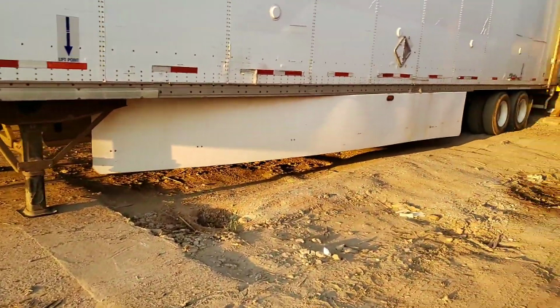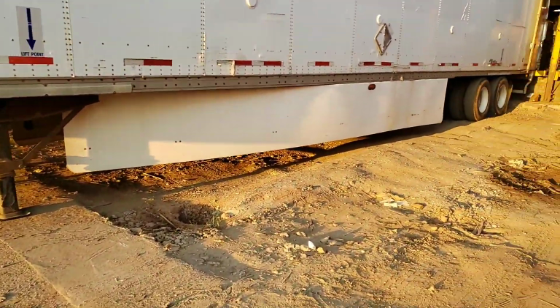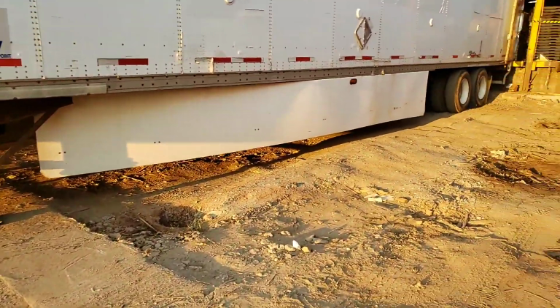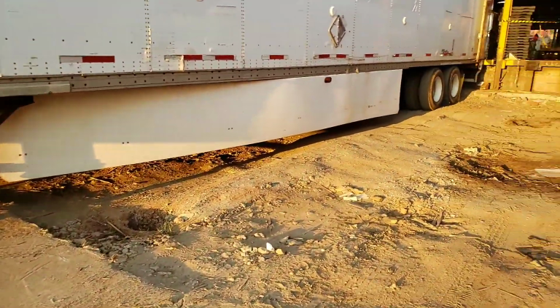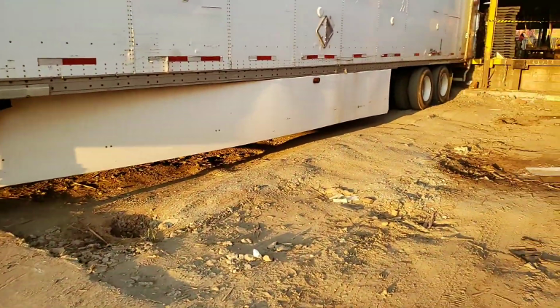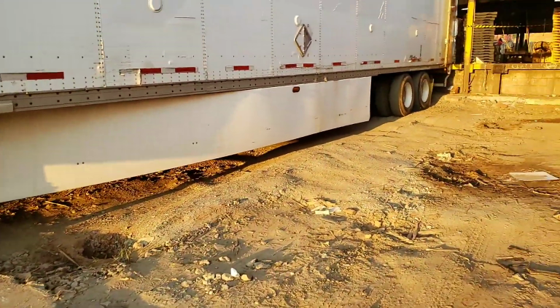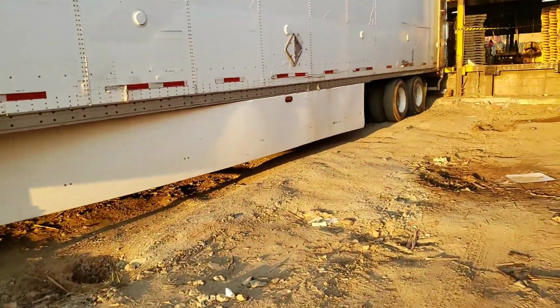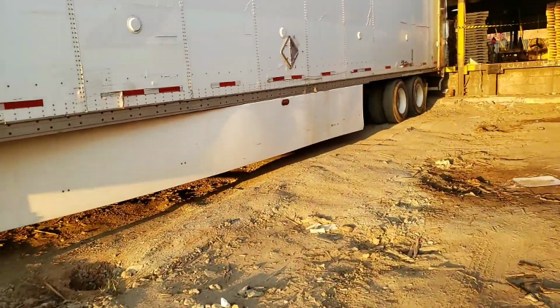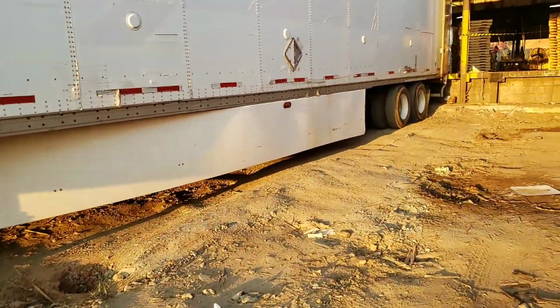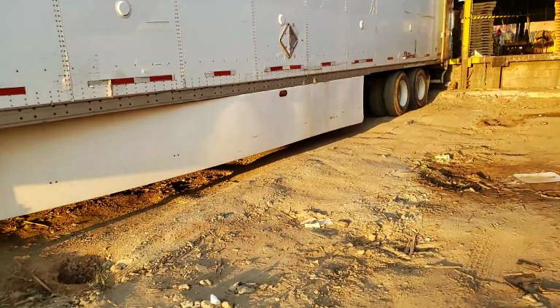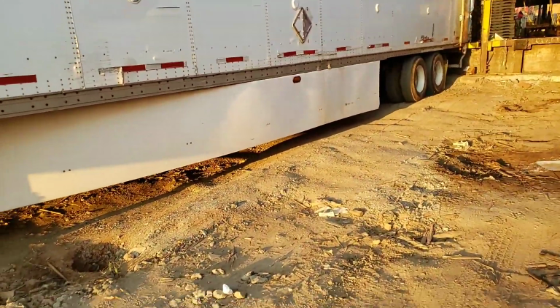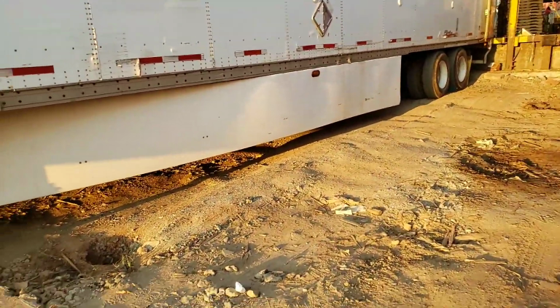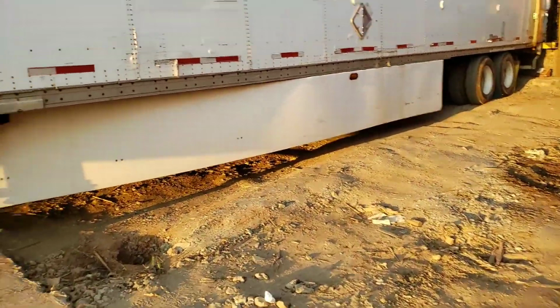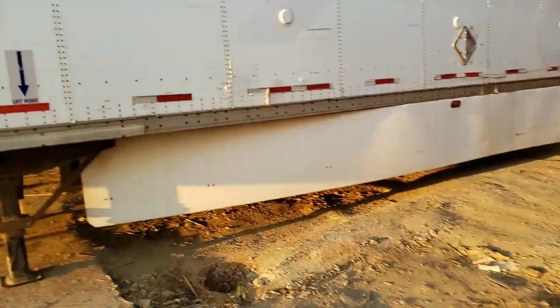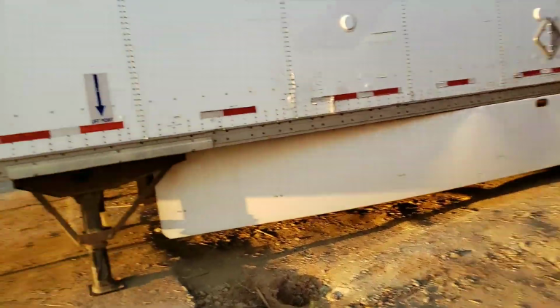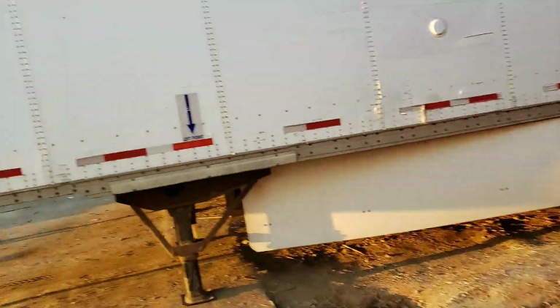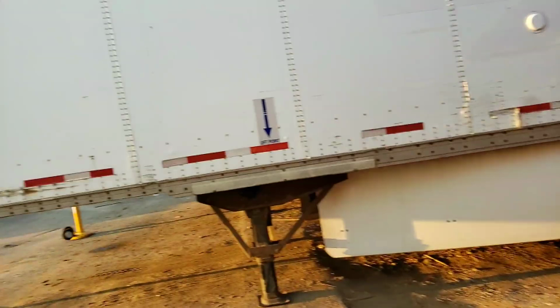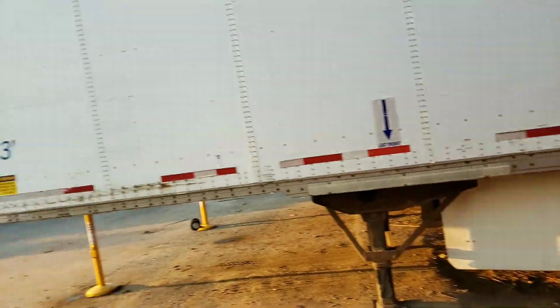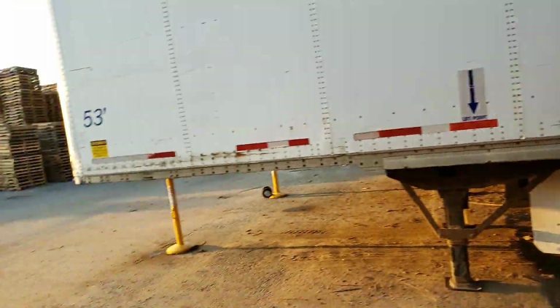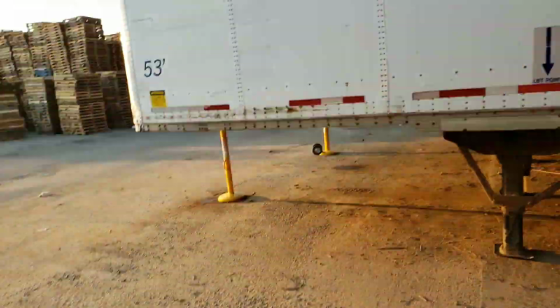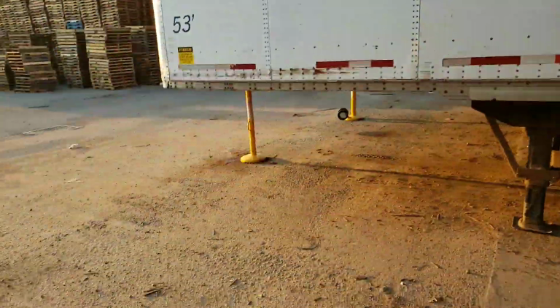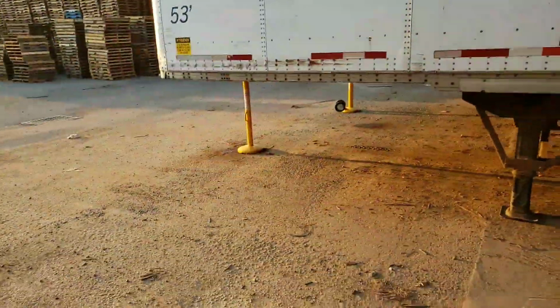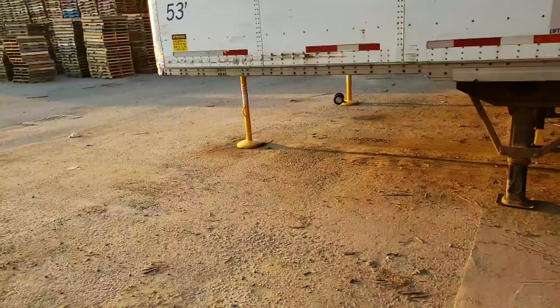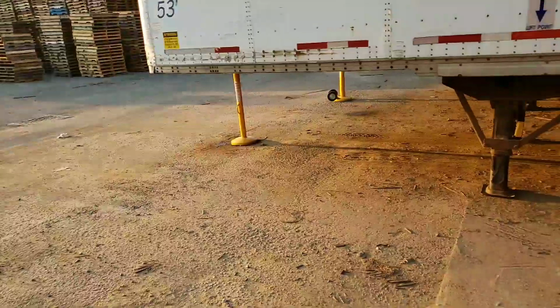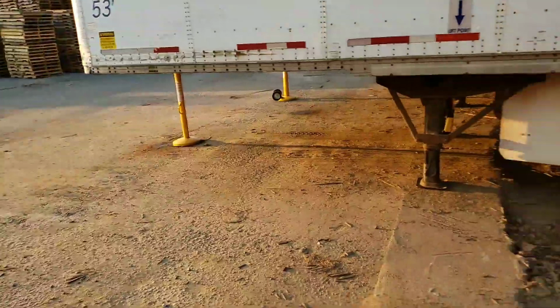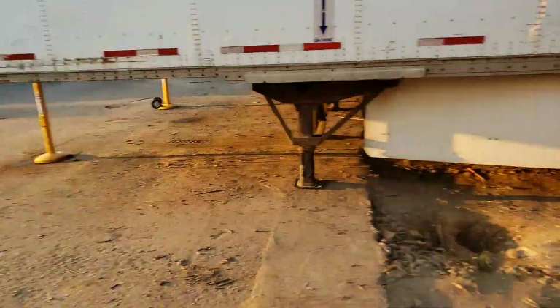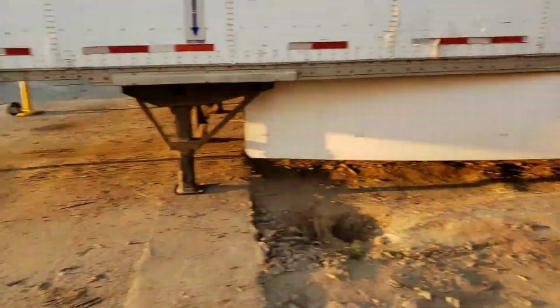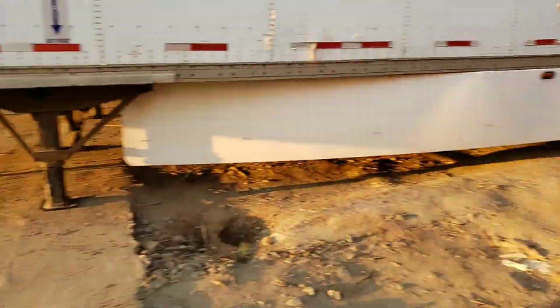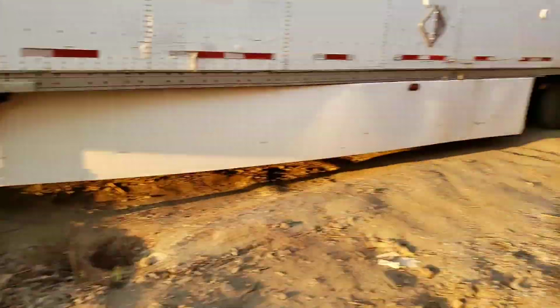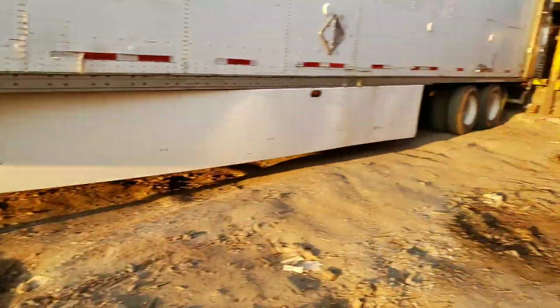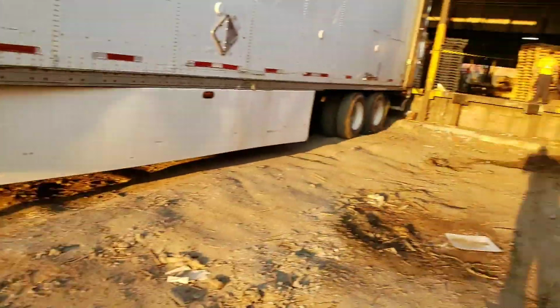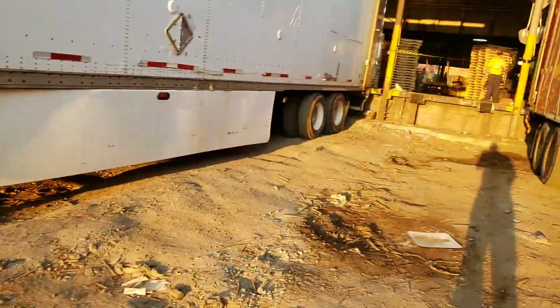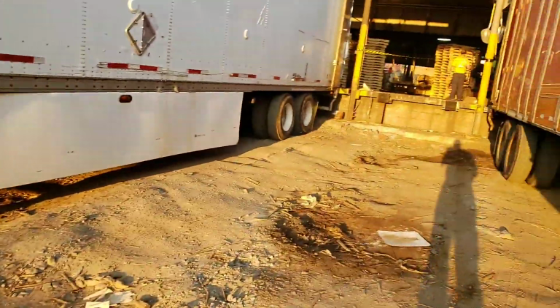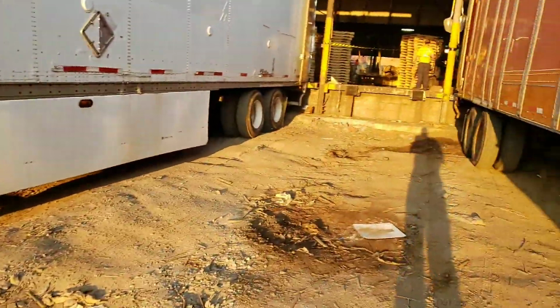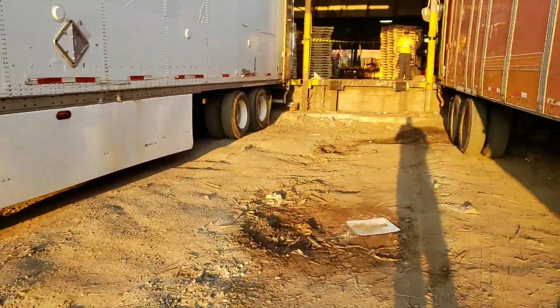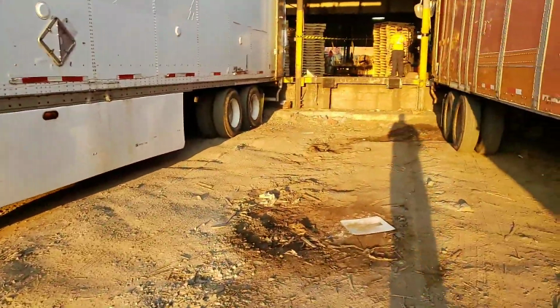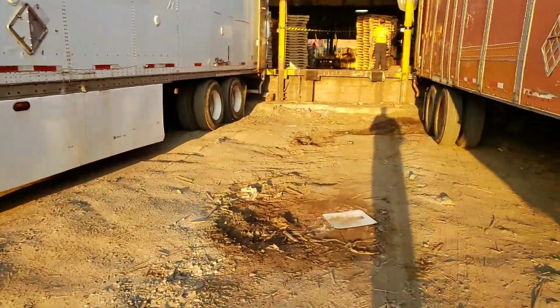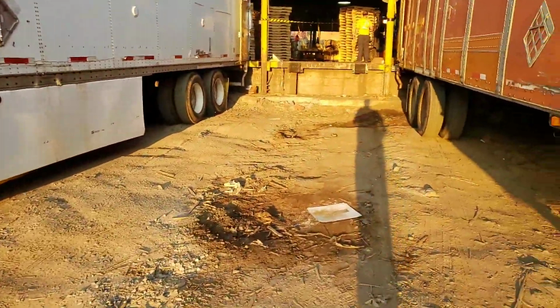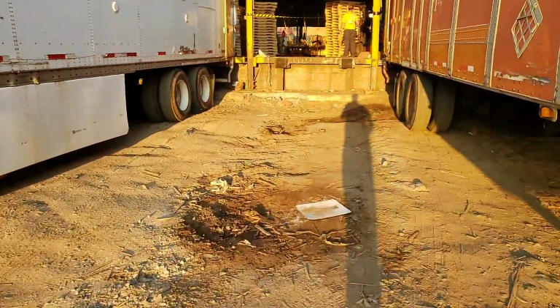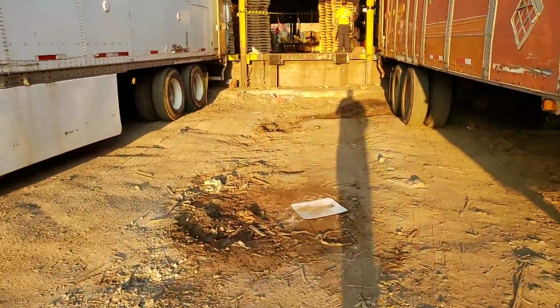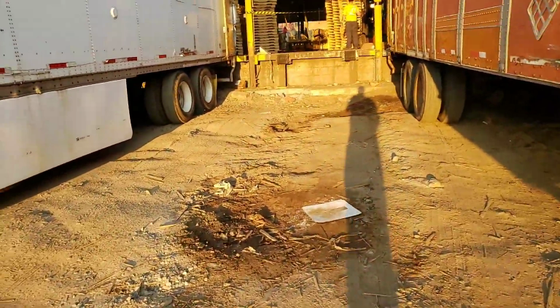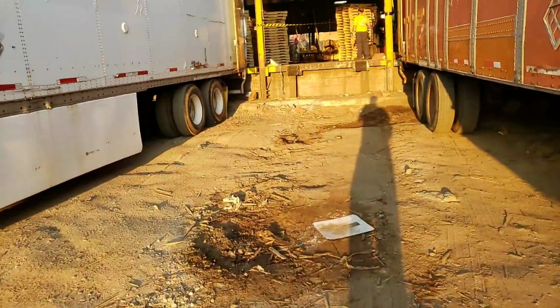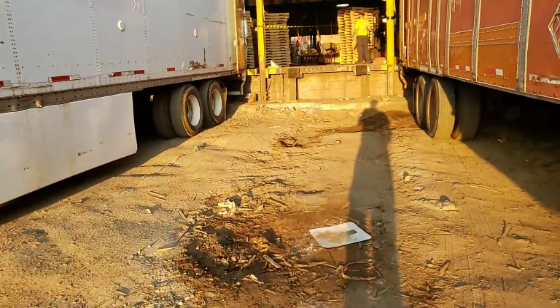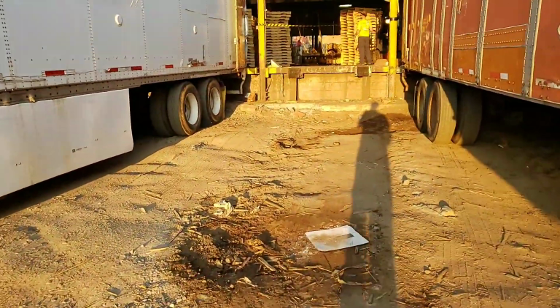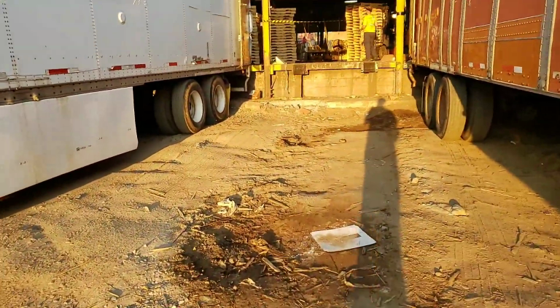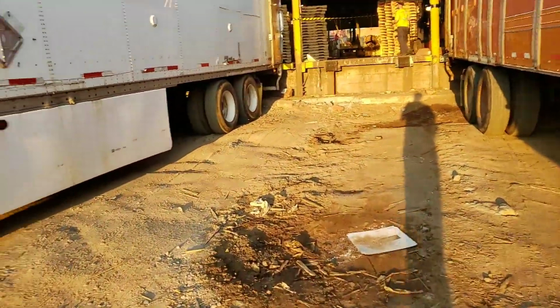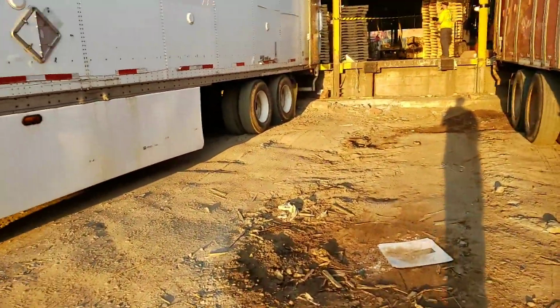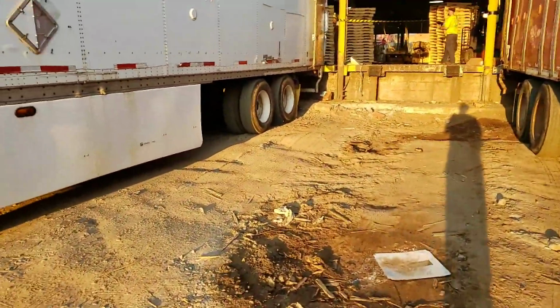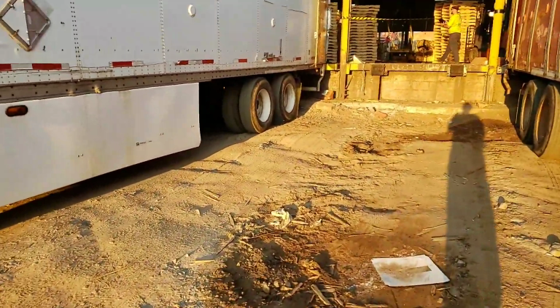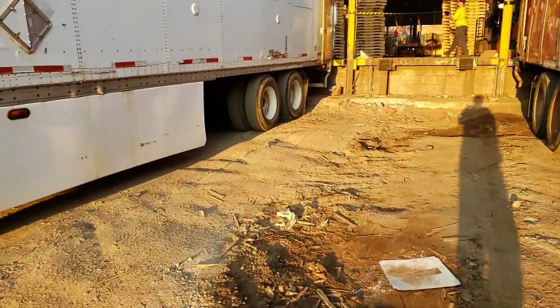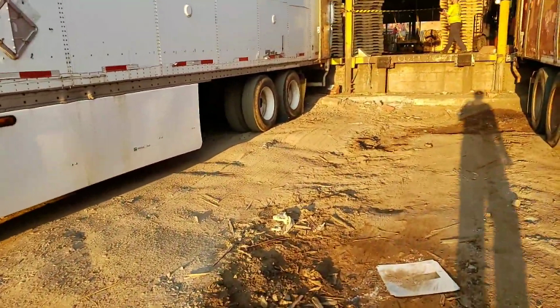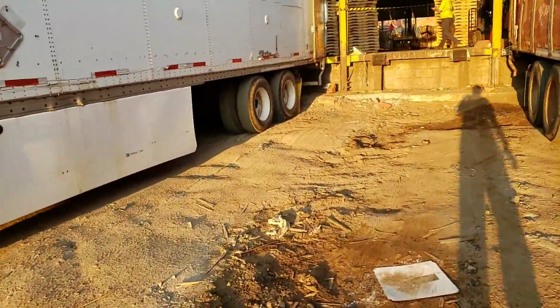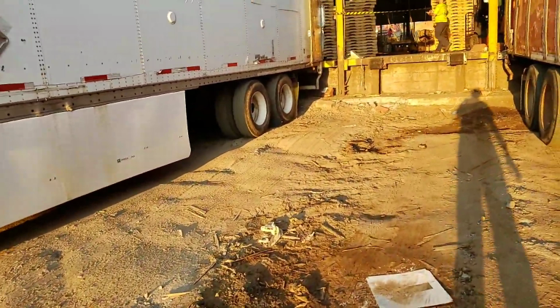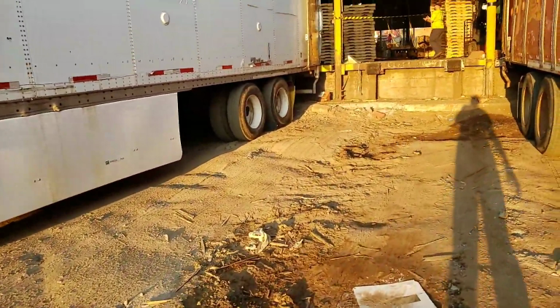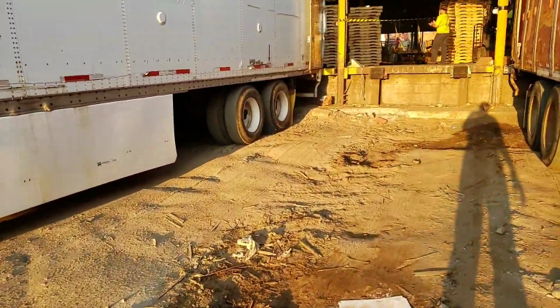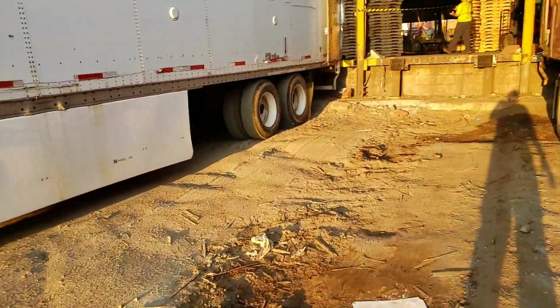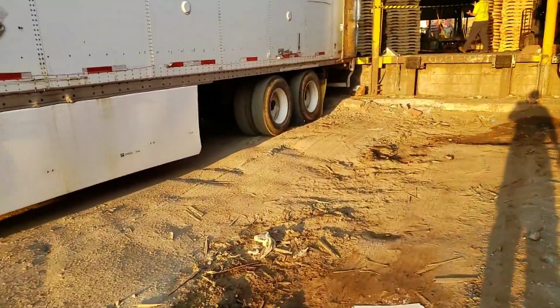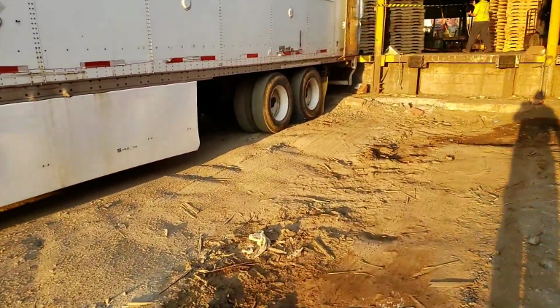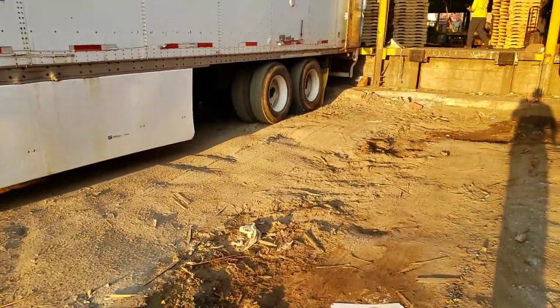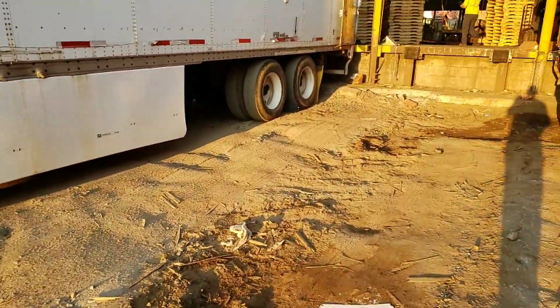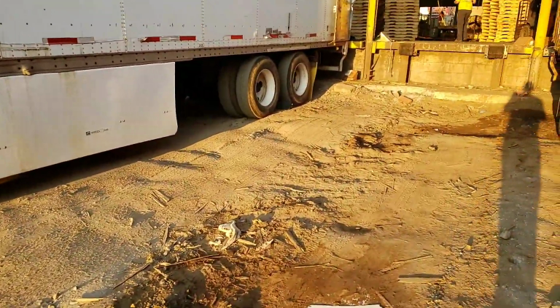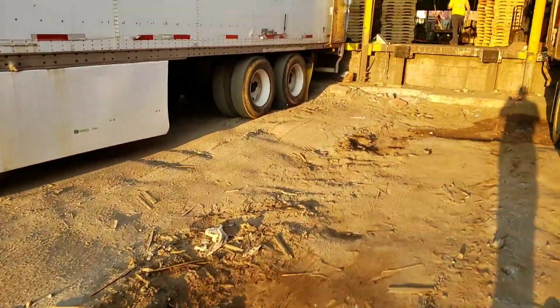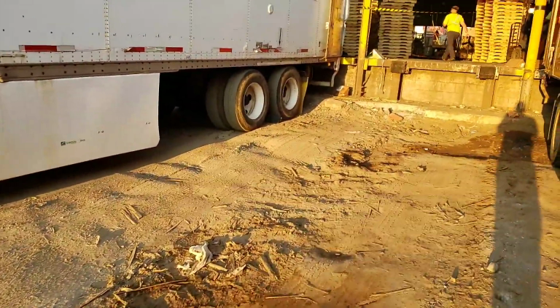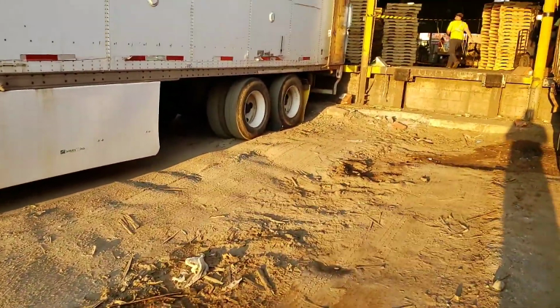So no matter what, unless these two things are set up on any trailer, do not enter any trailer with a forklift.